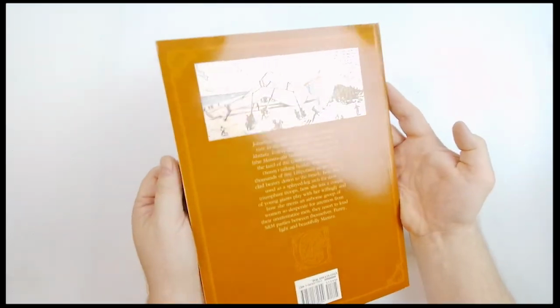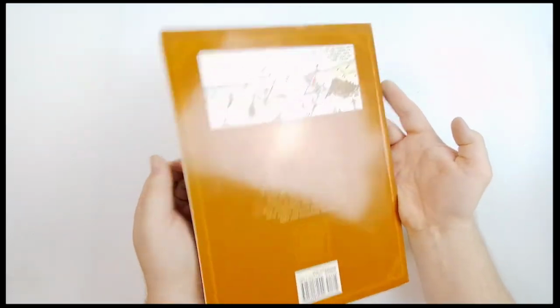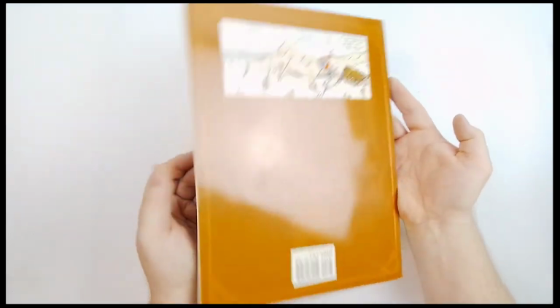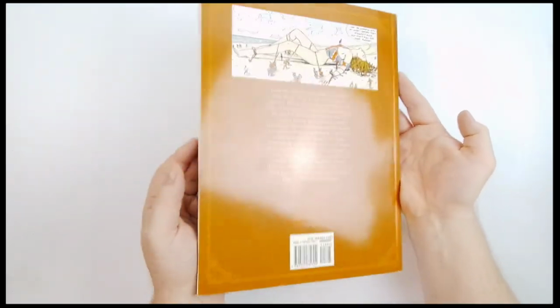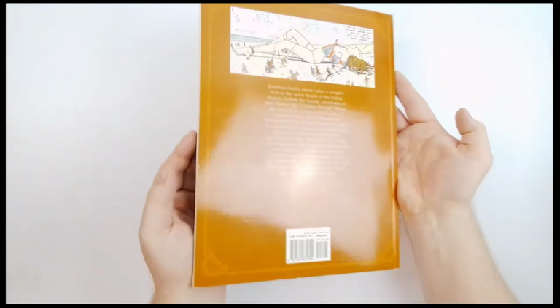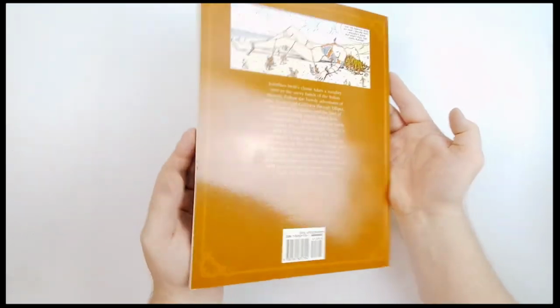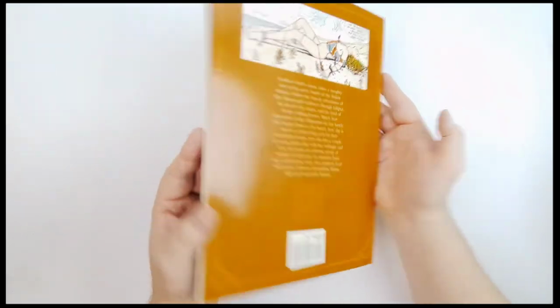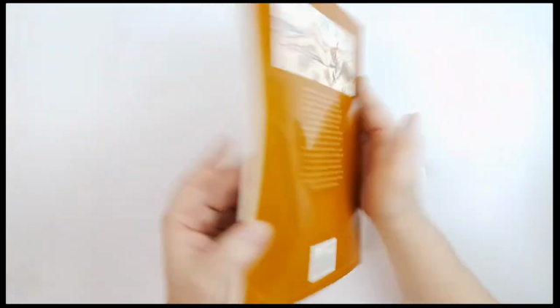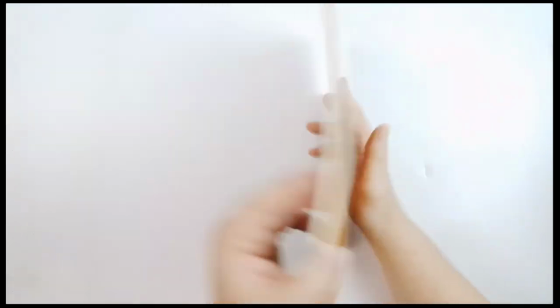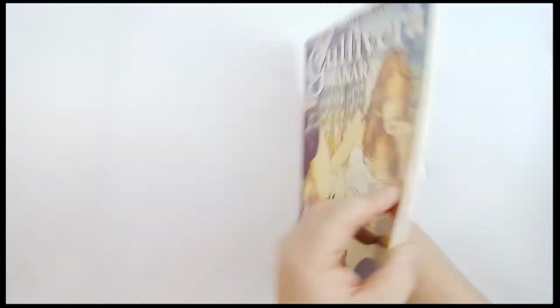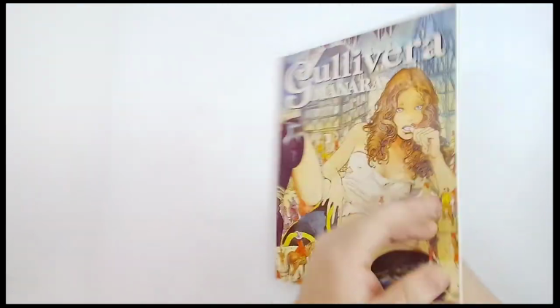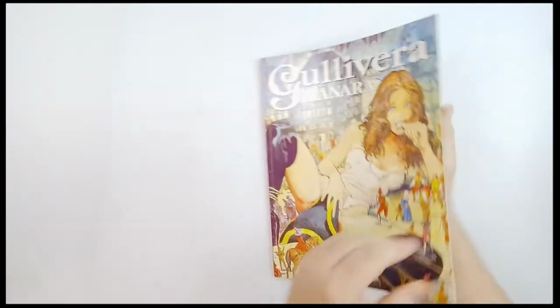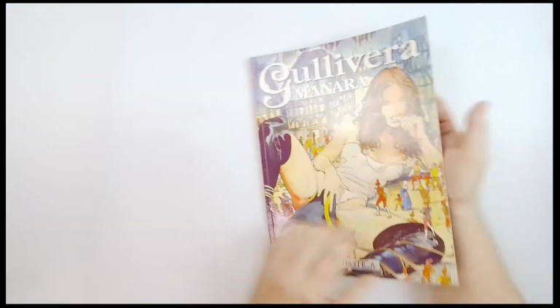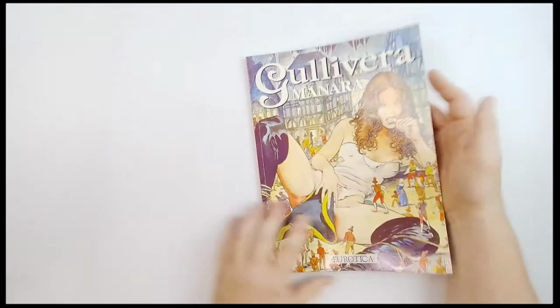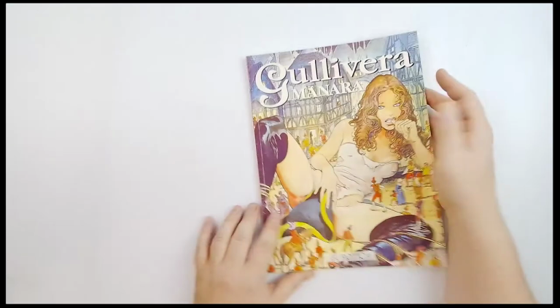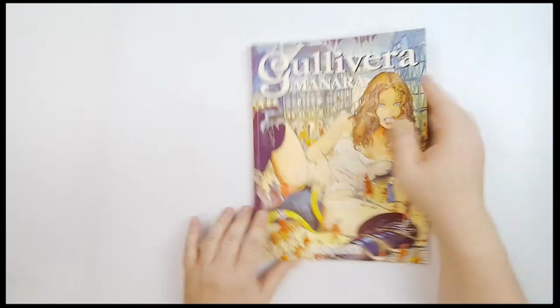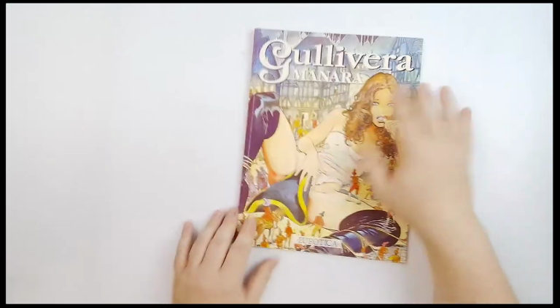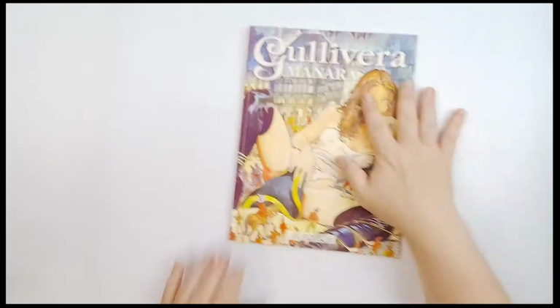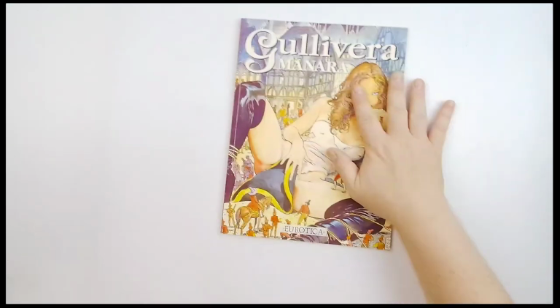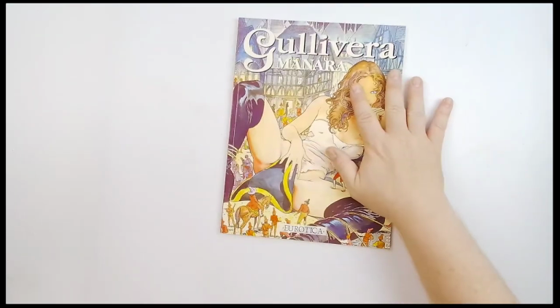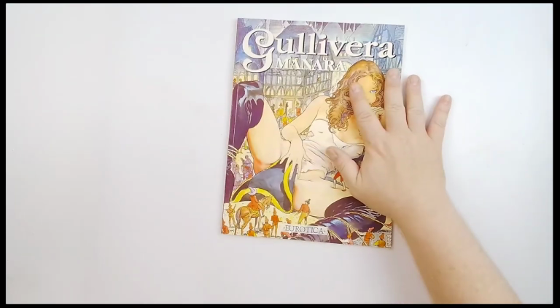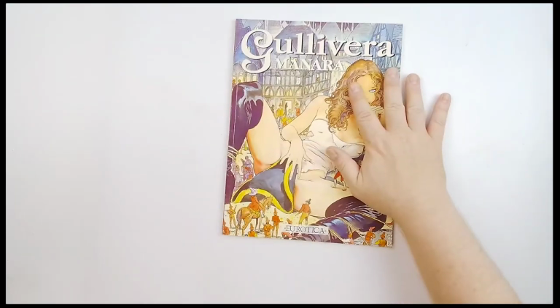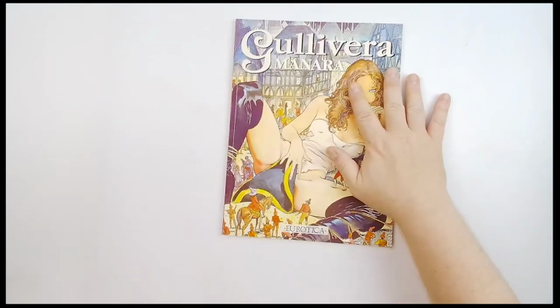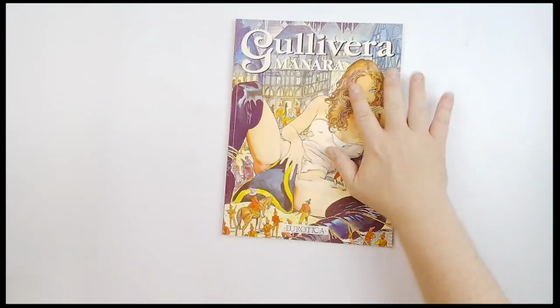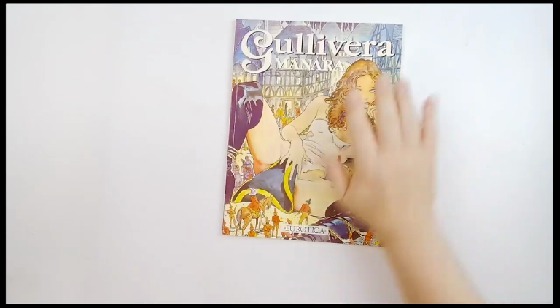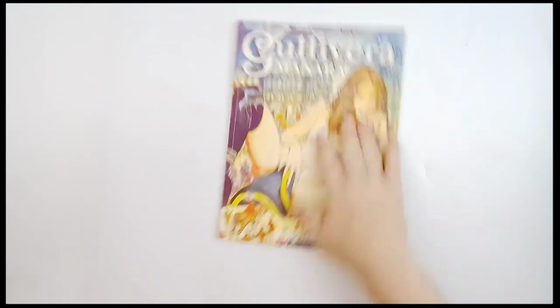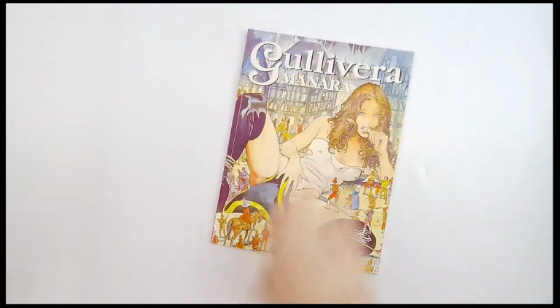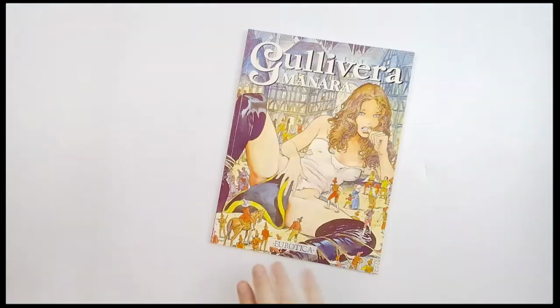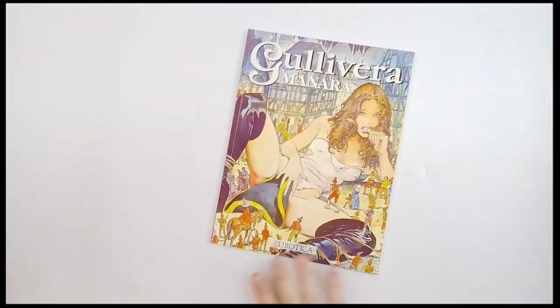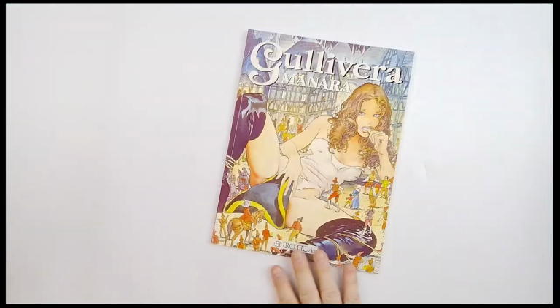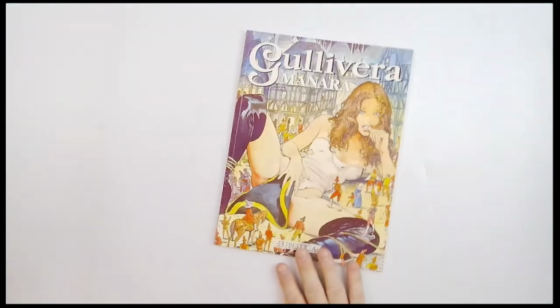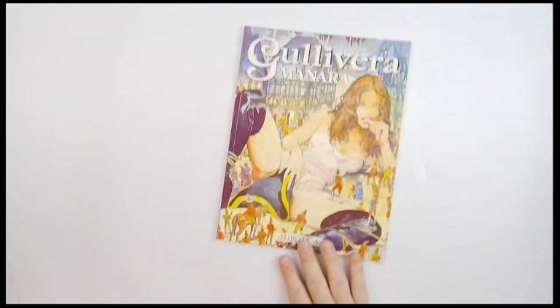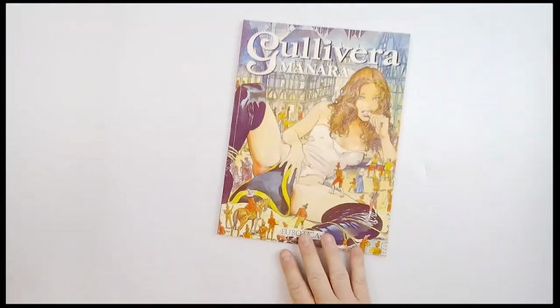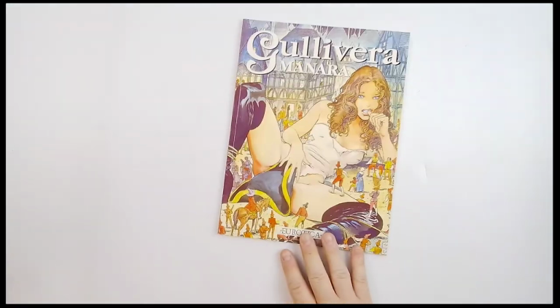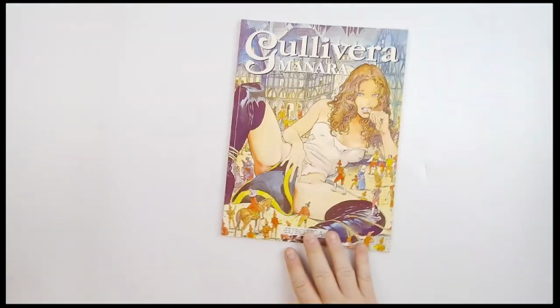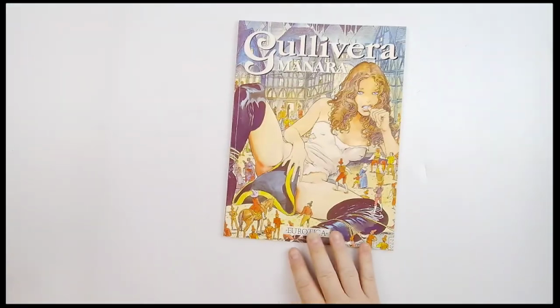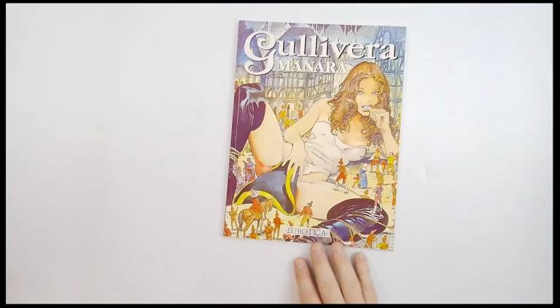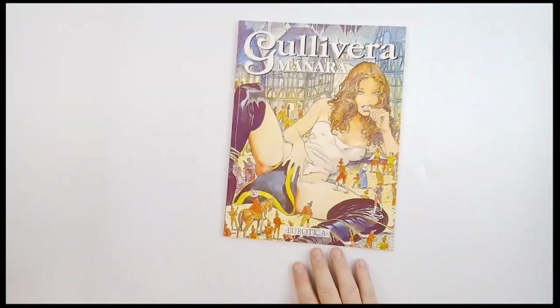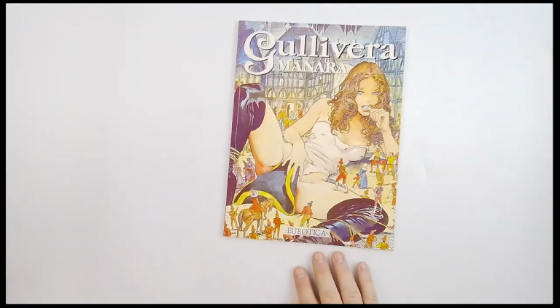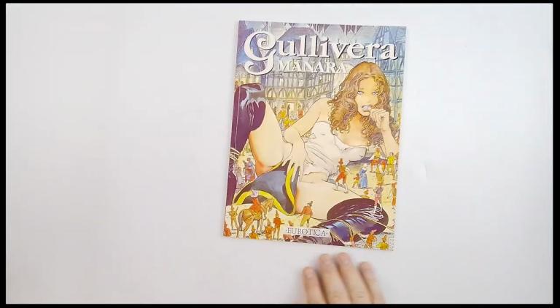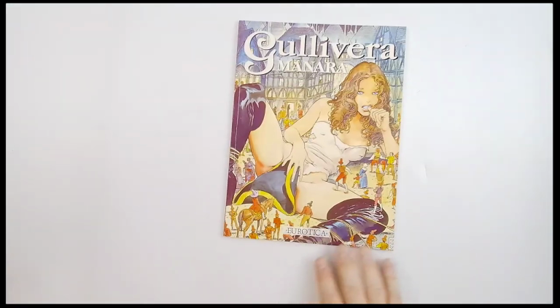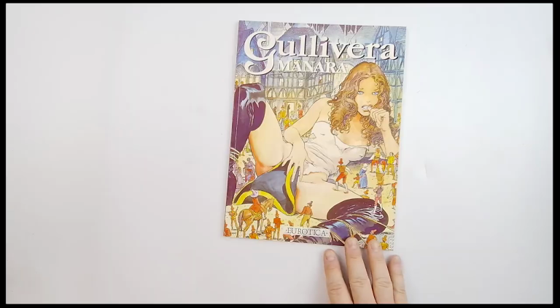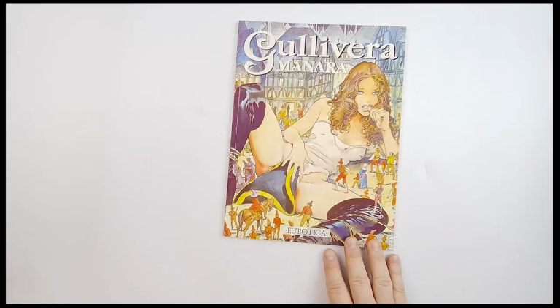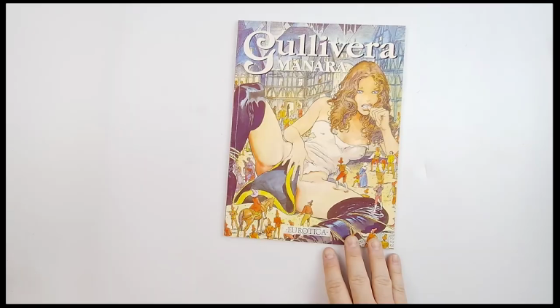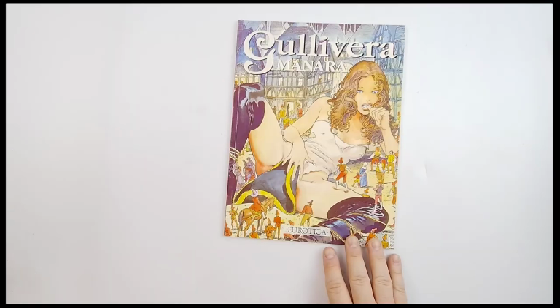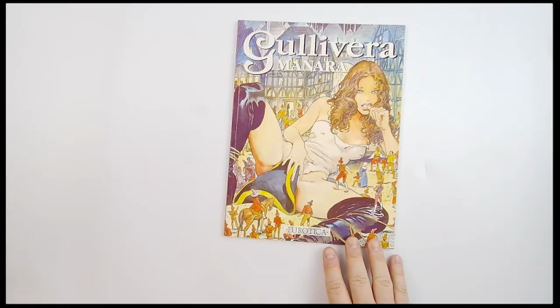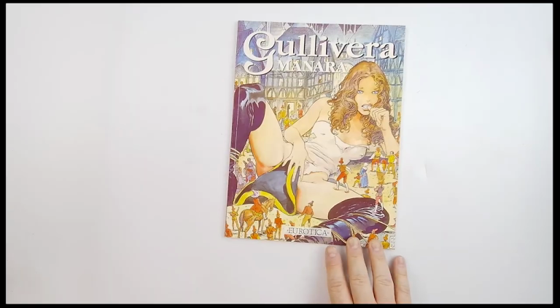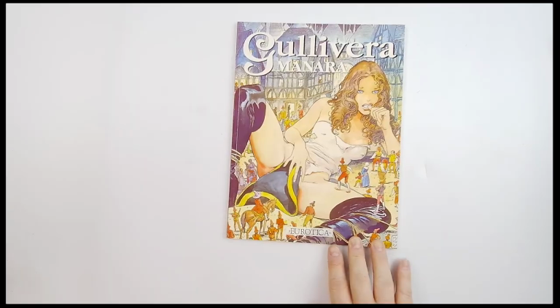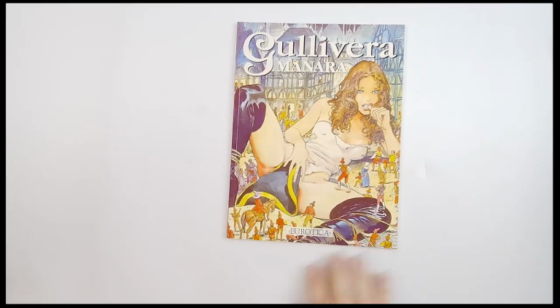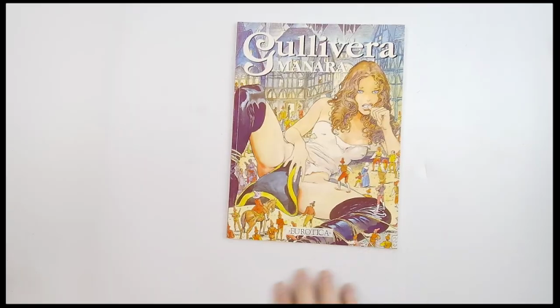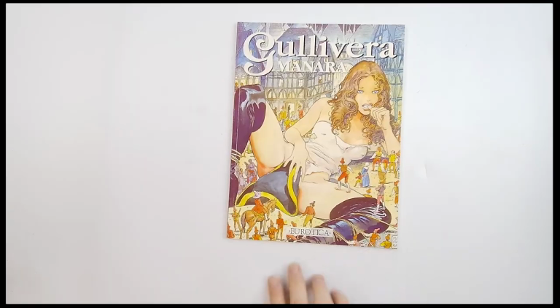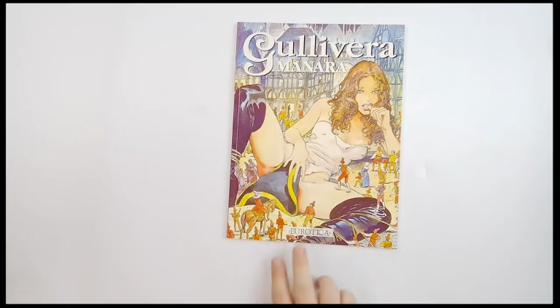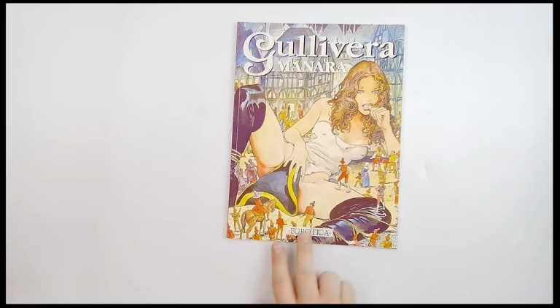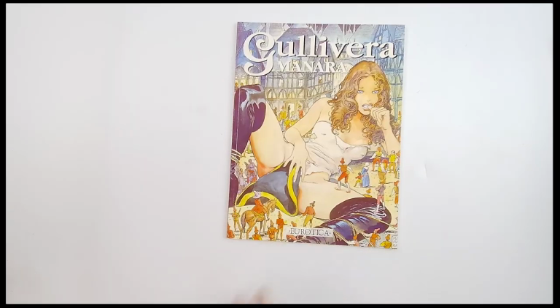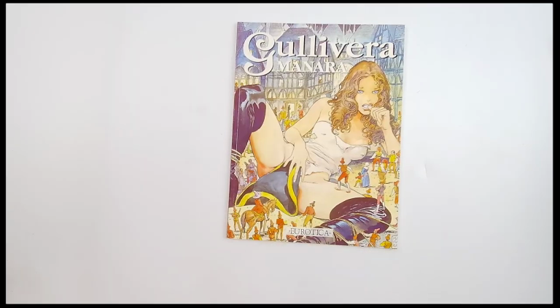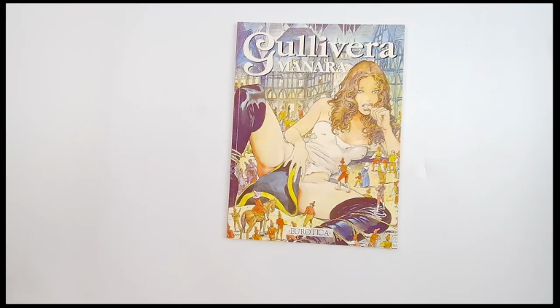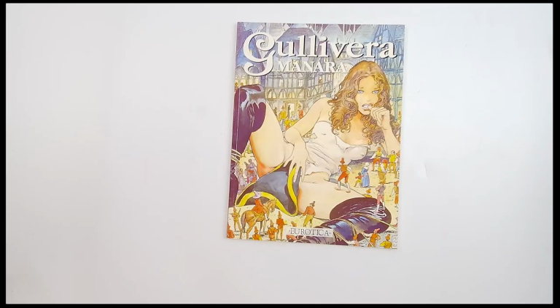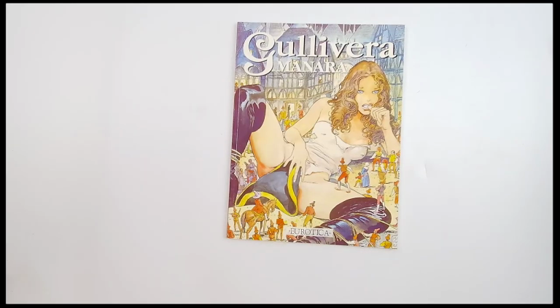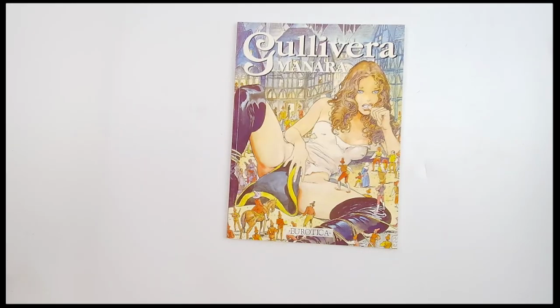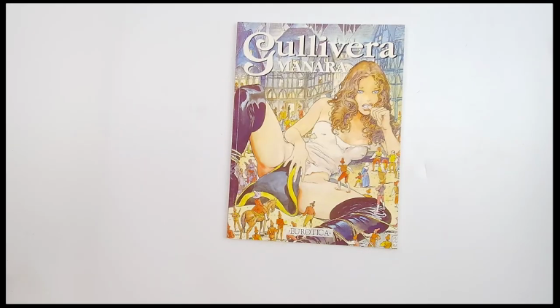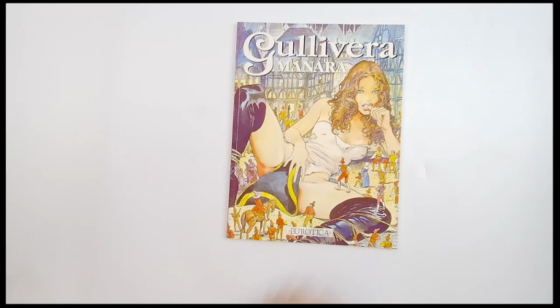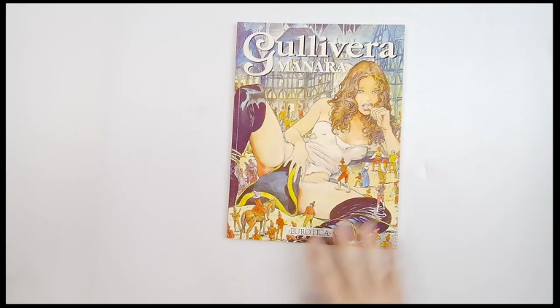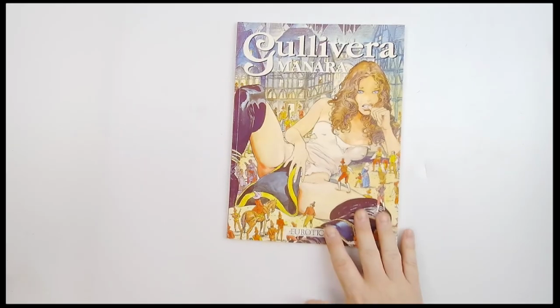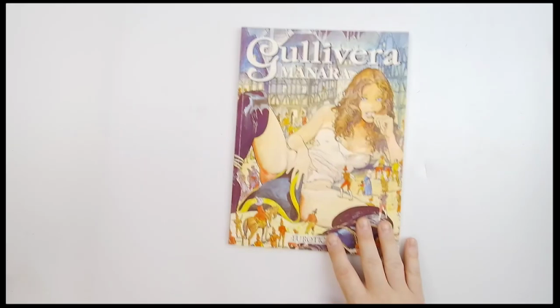There you go. So from Milo Manera, Gullivera — if I'm pronouncing that at all right — from Erotica Comics.